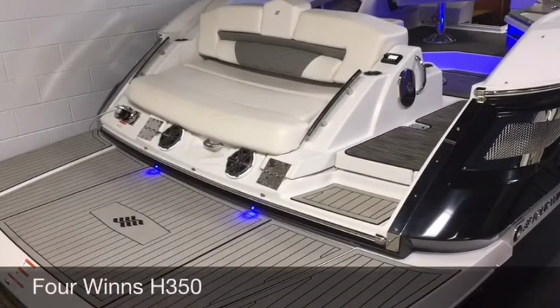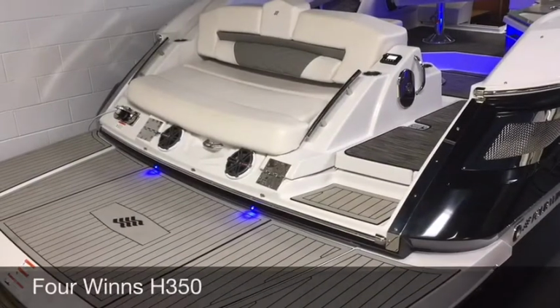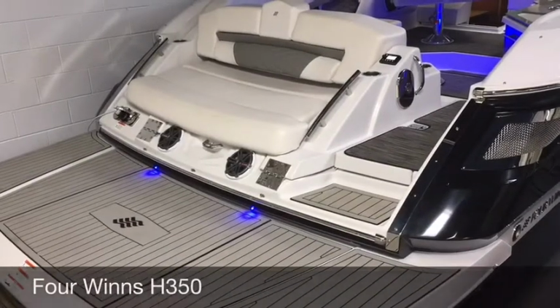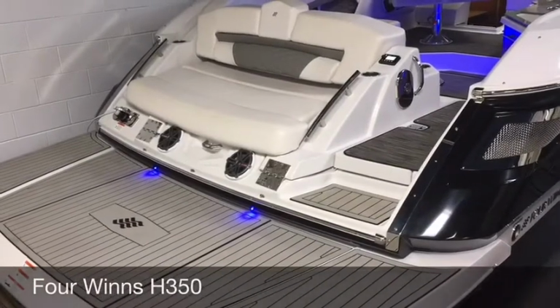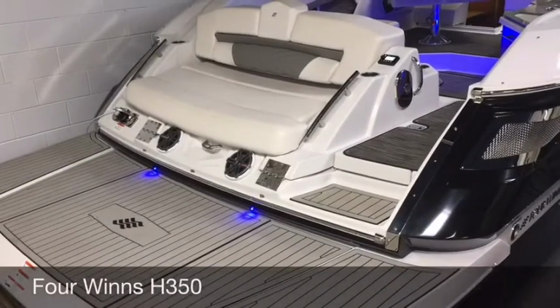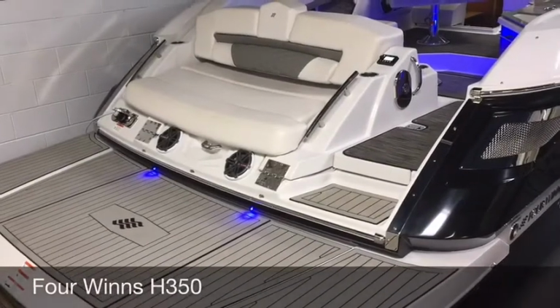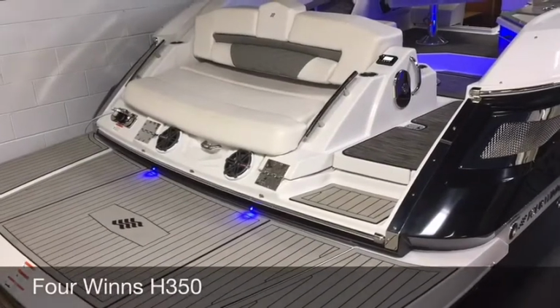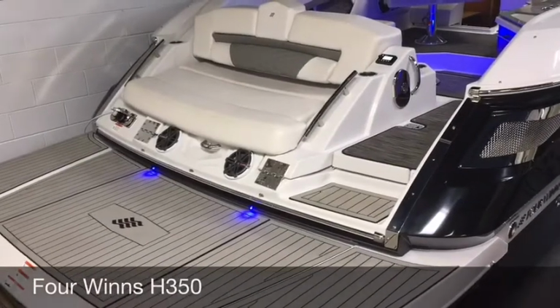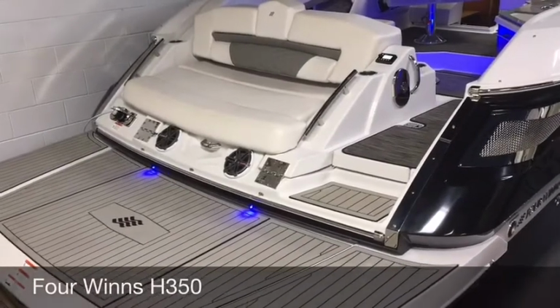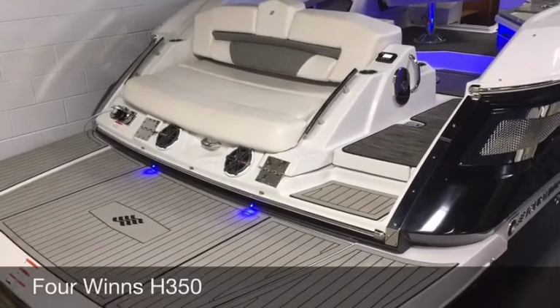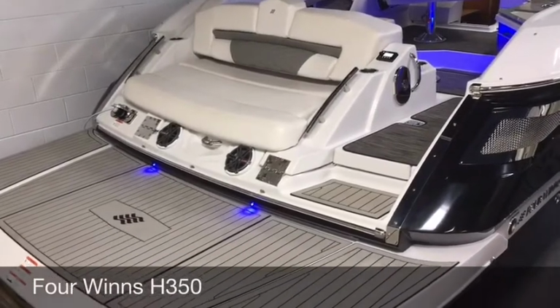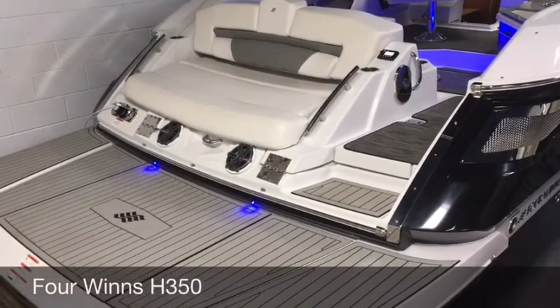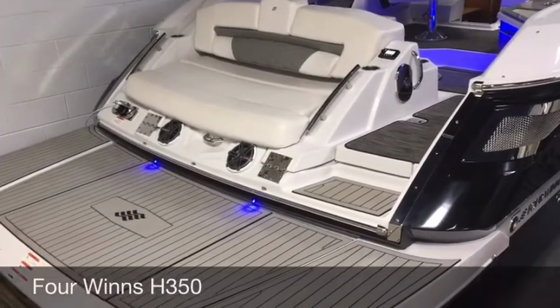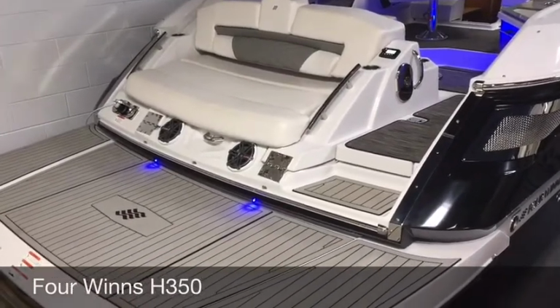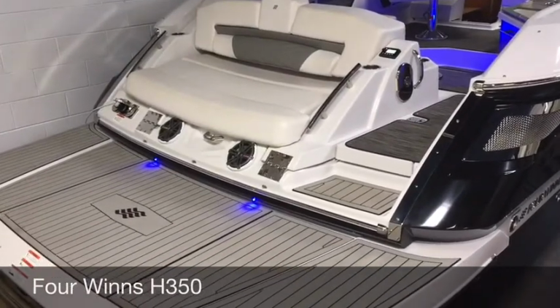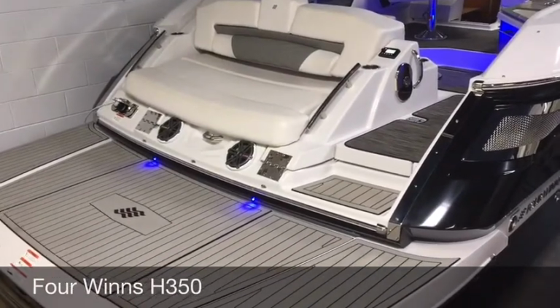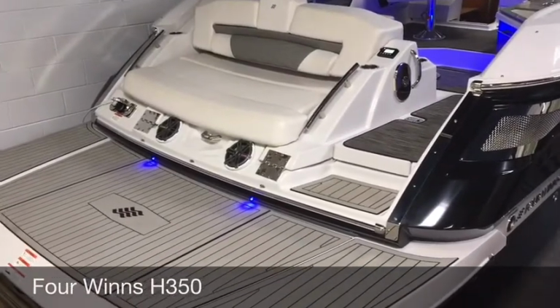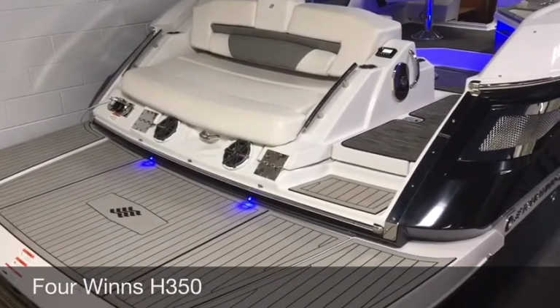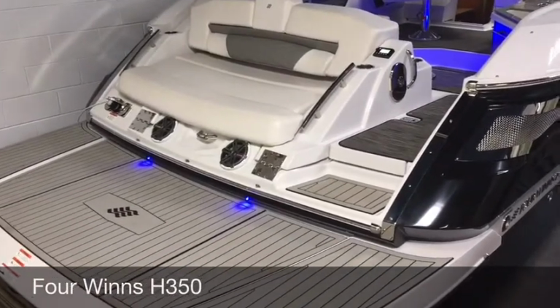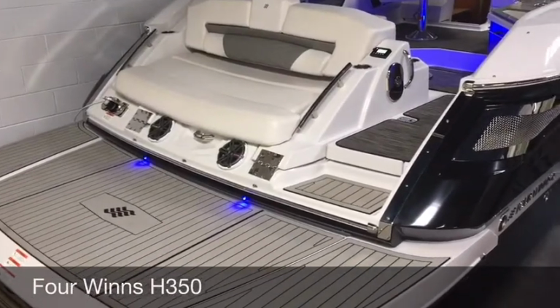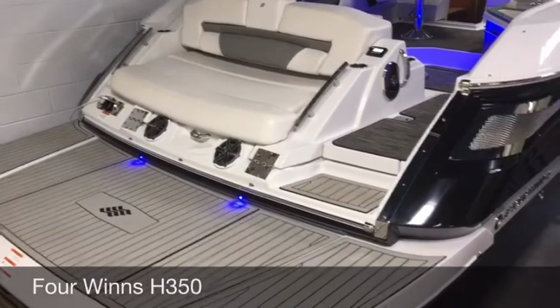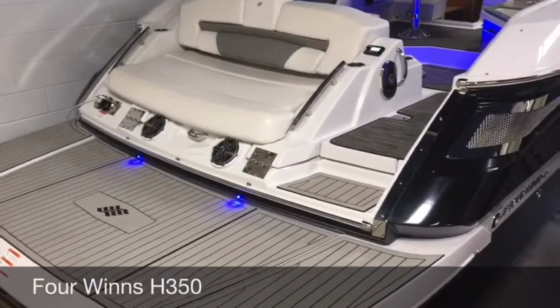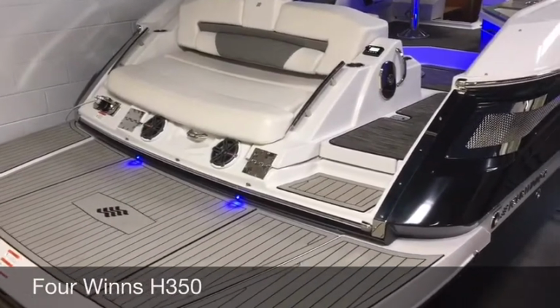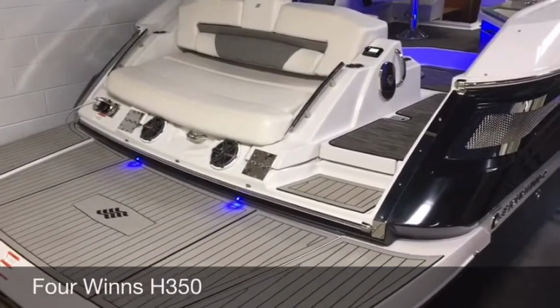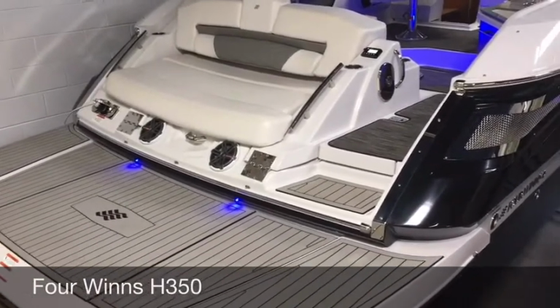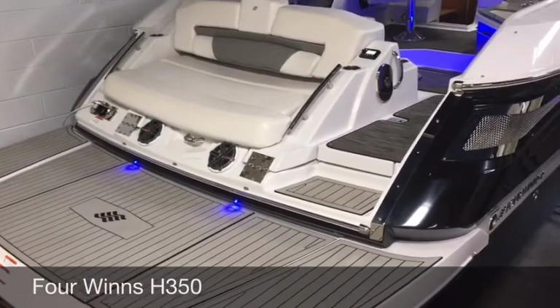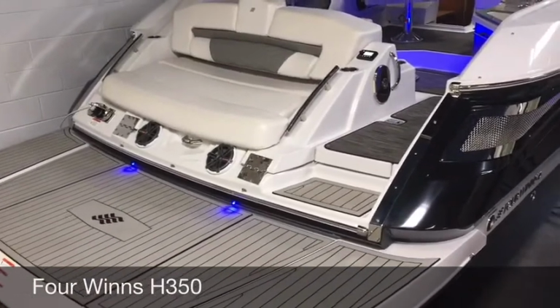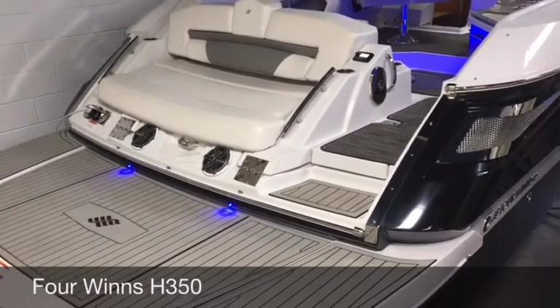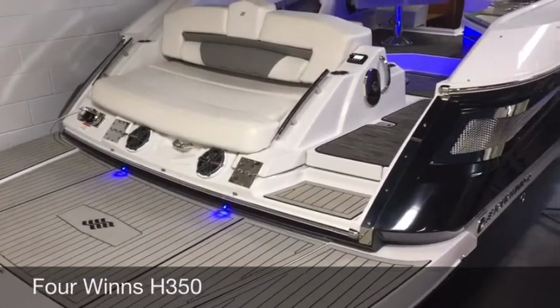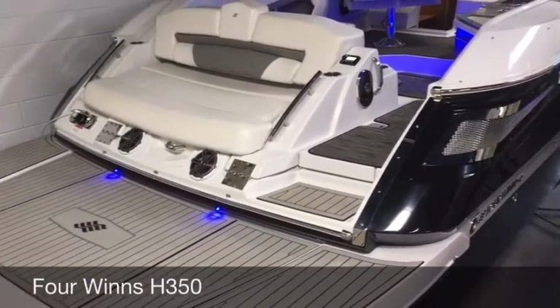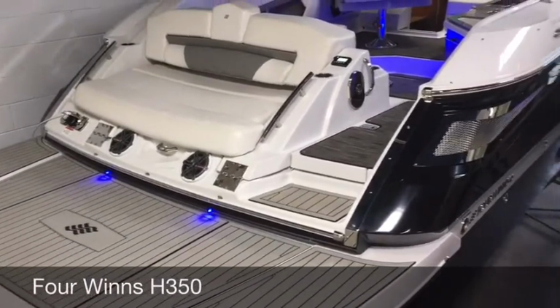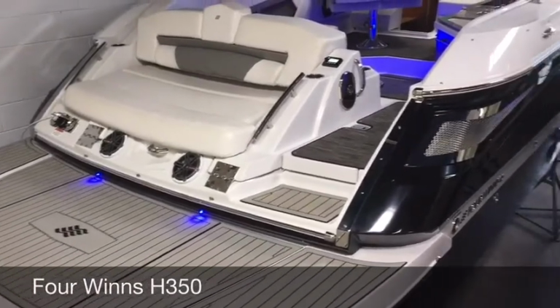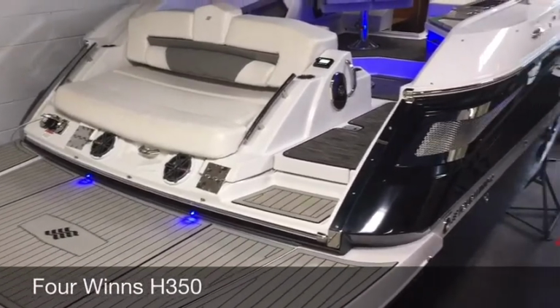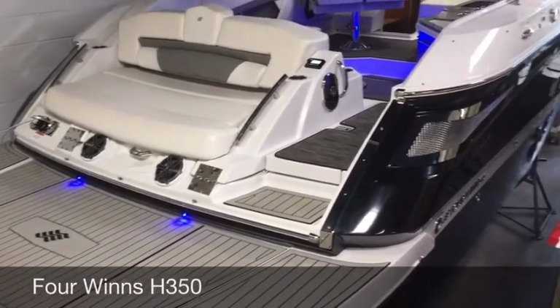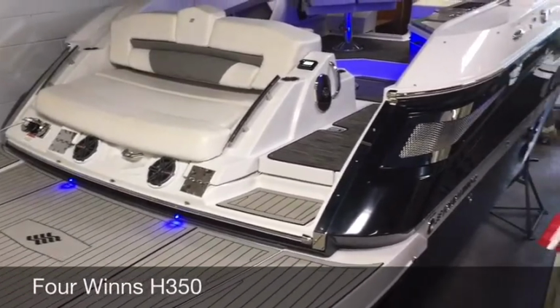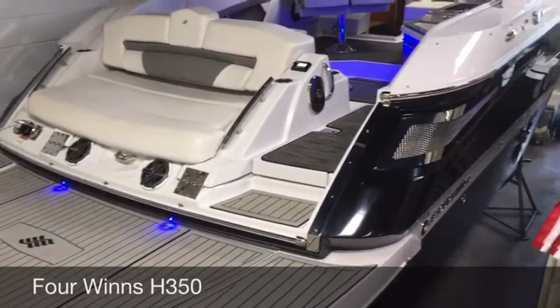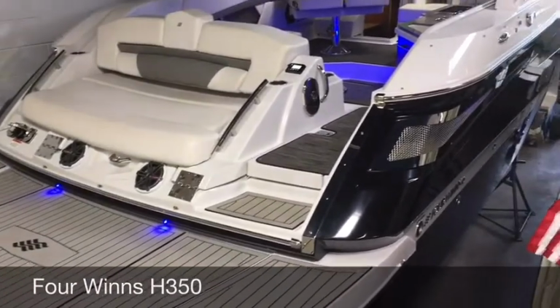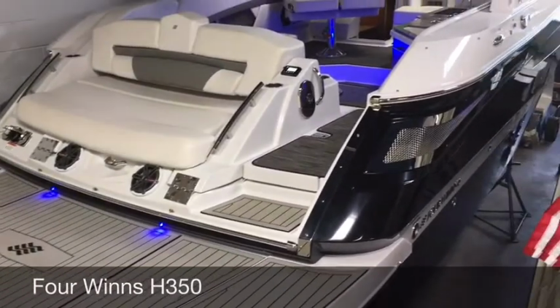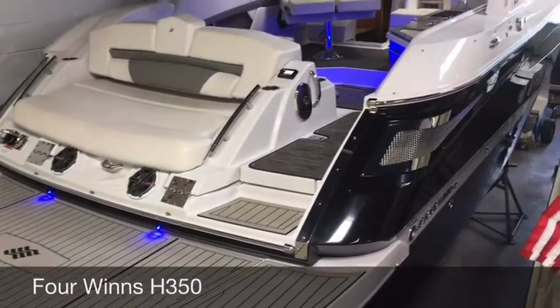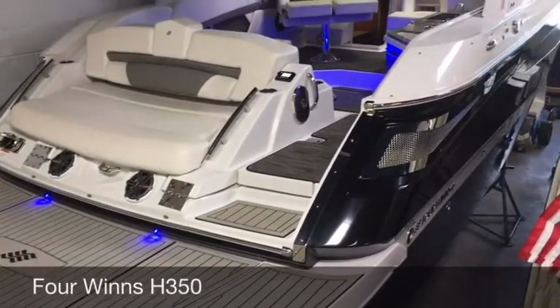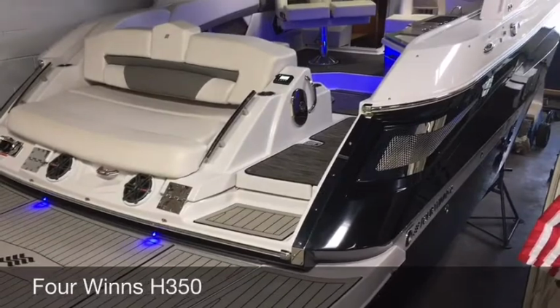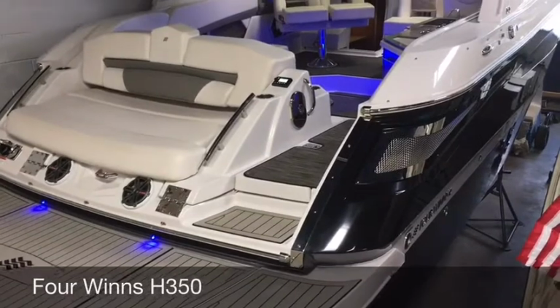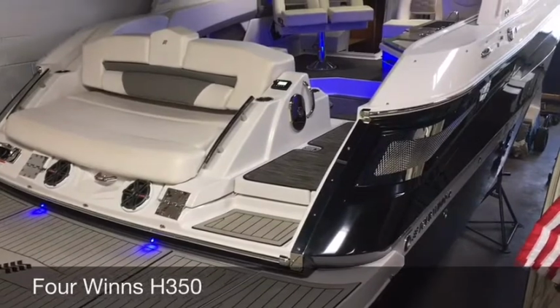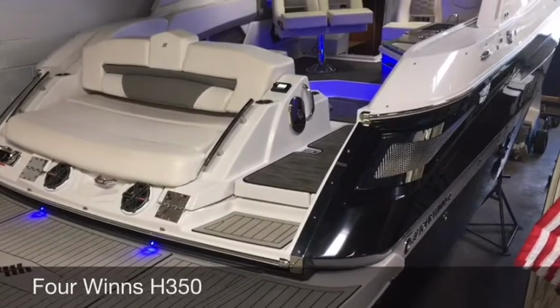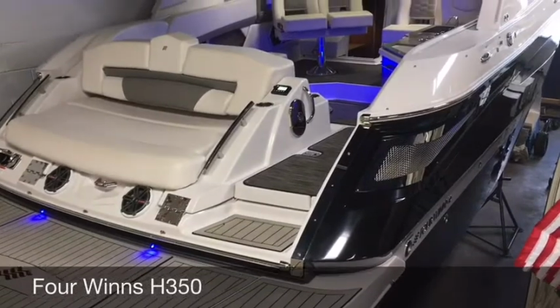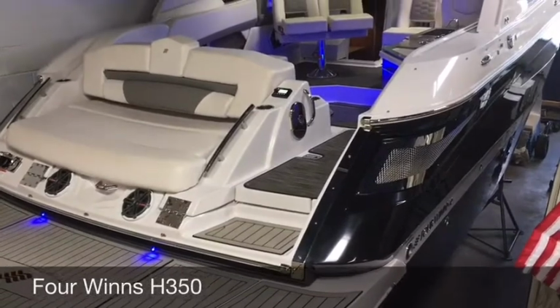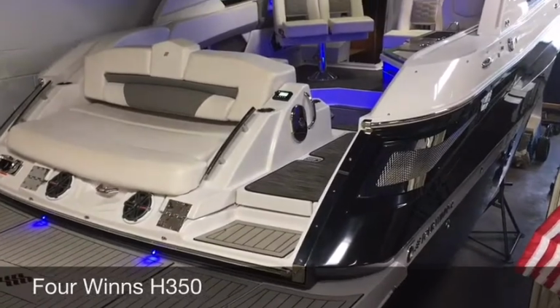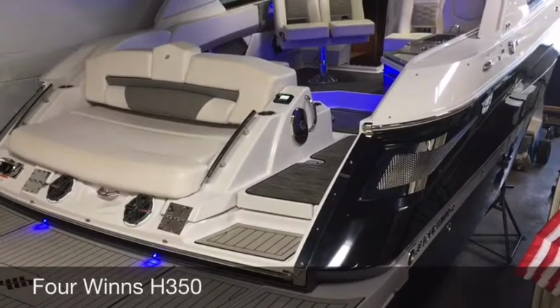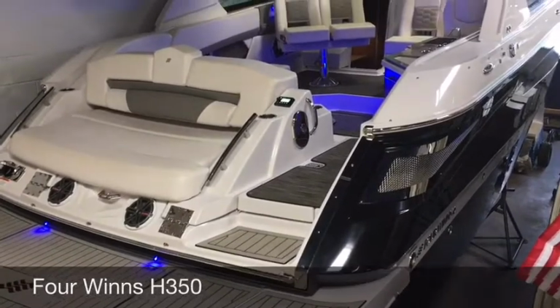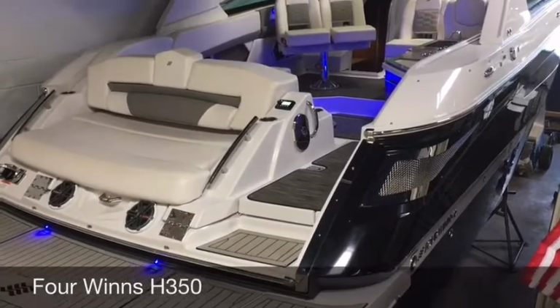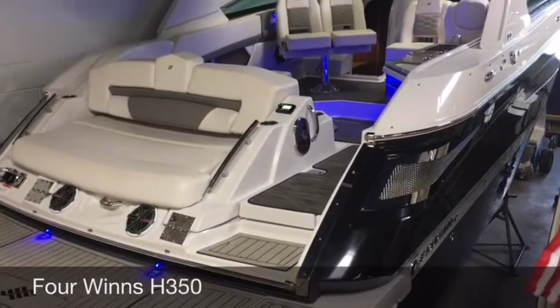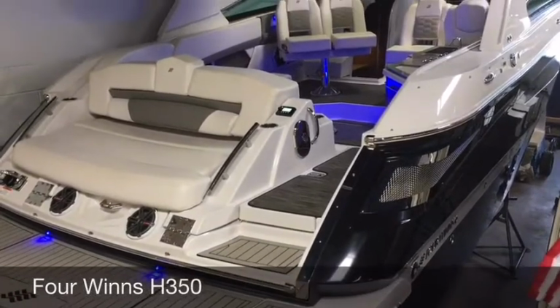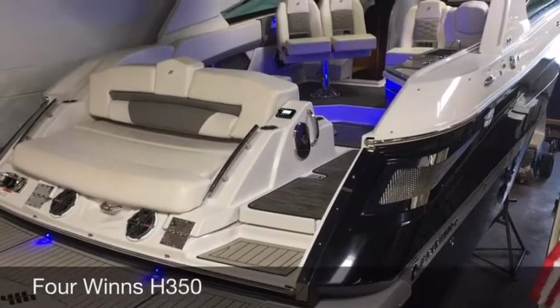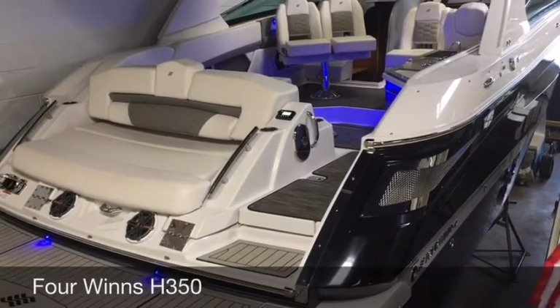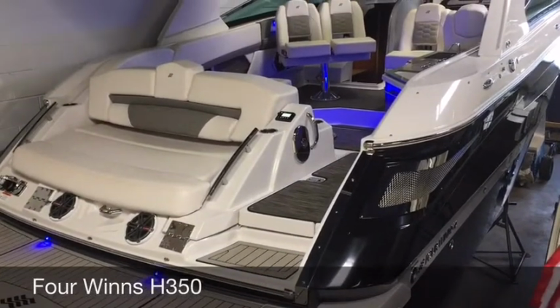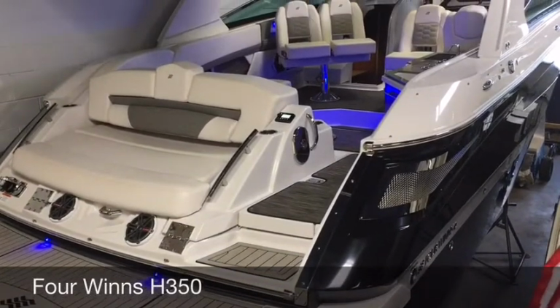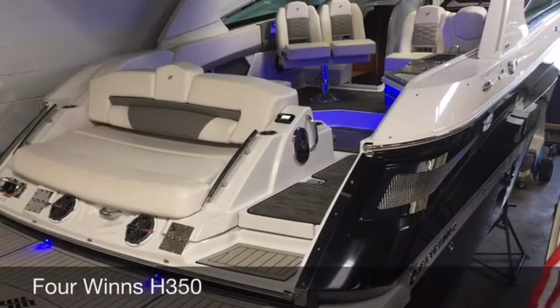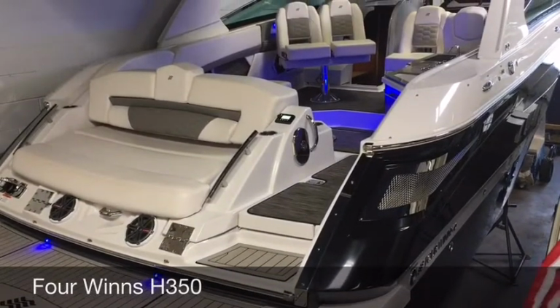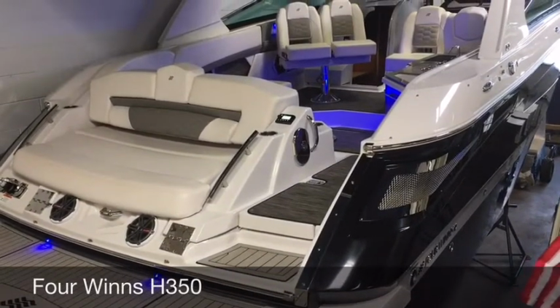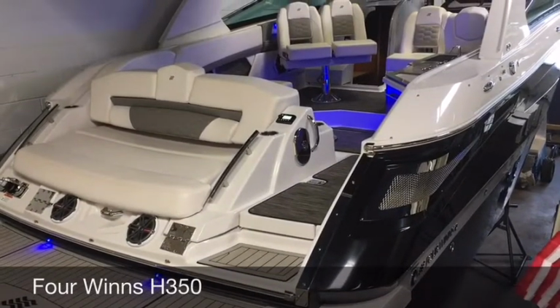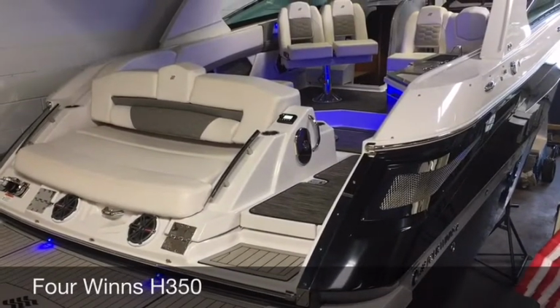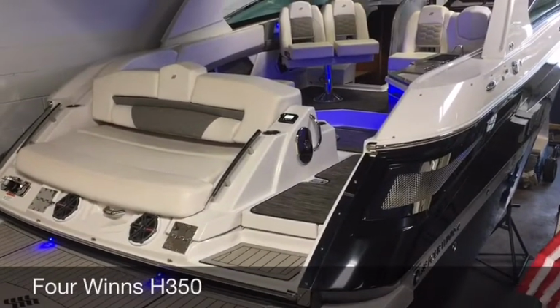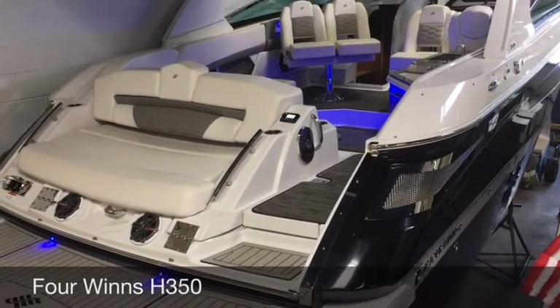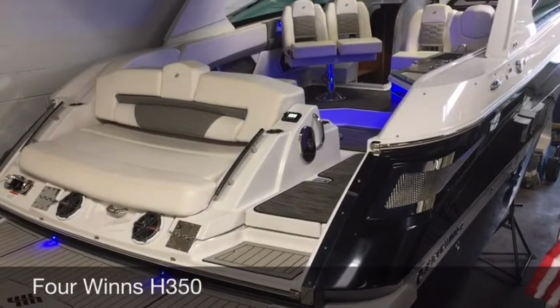This is Rob from Lysetta Marine doing a five feature video on the Four Winds H350.